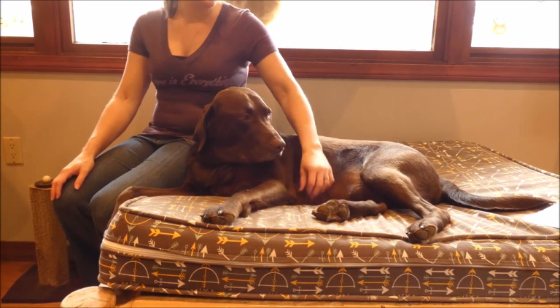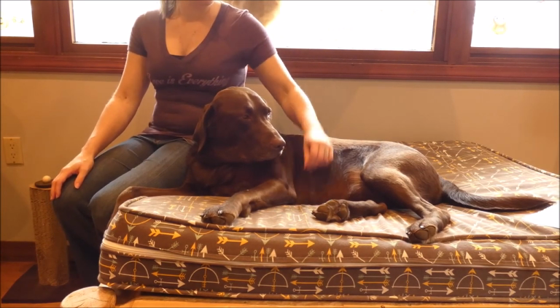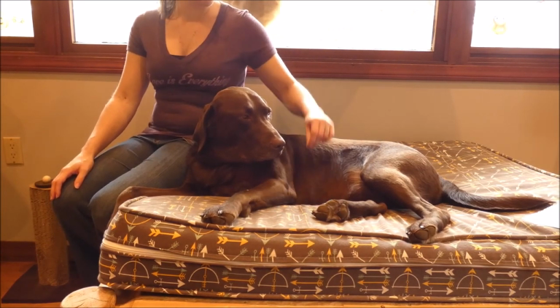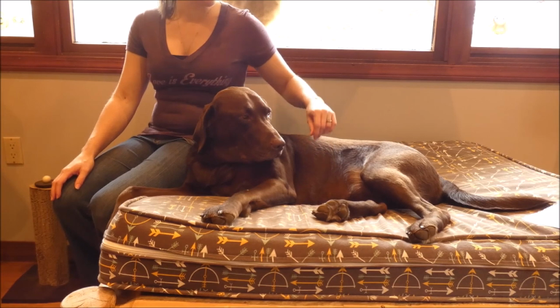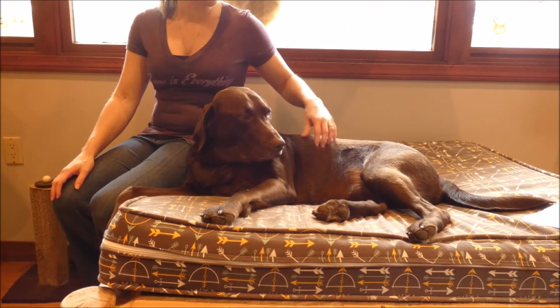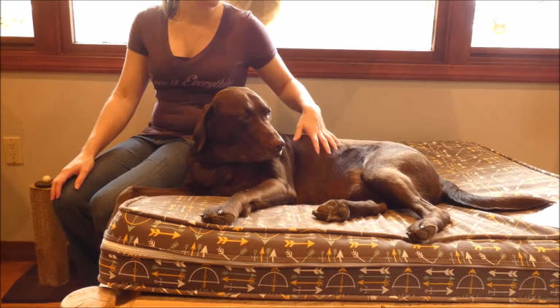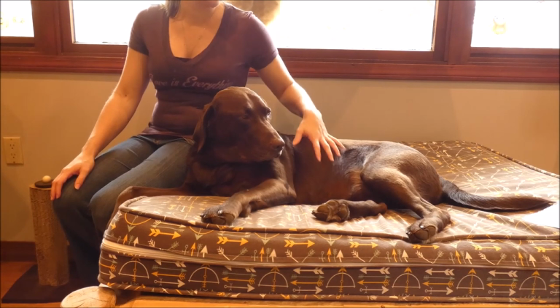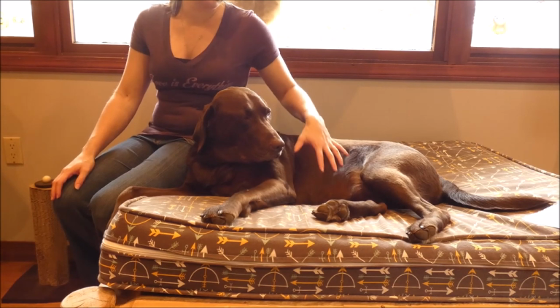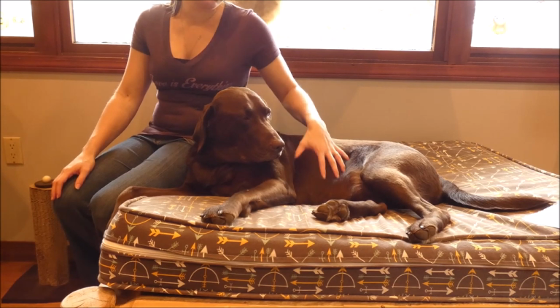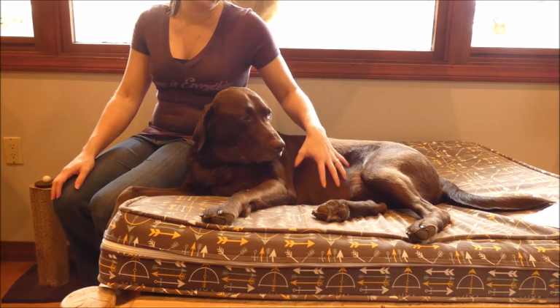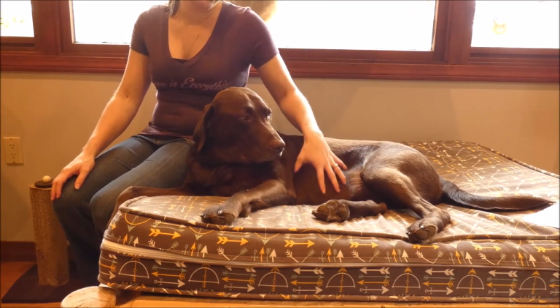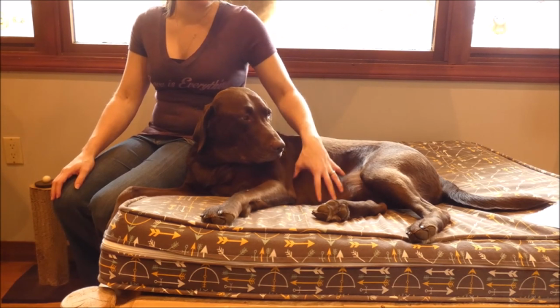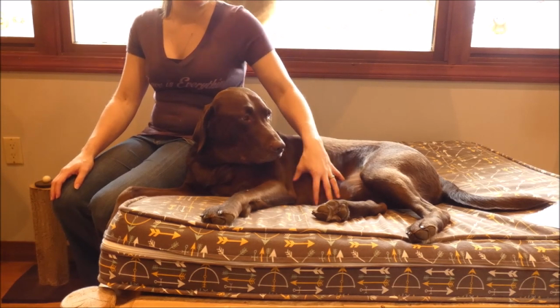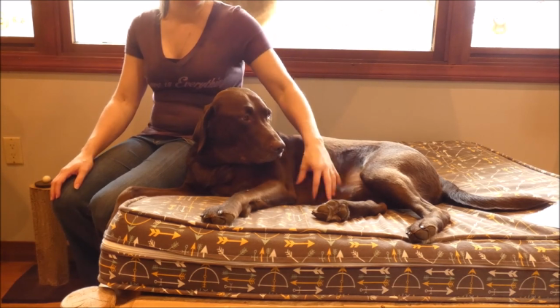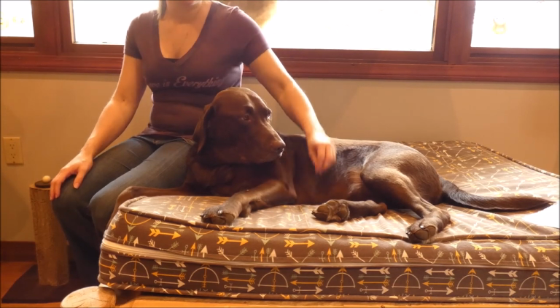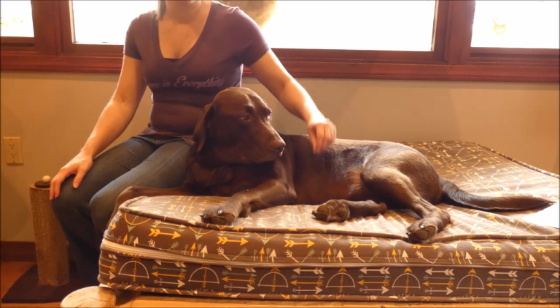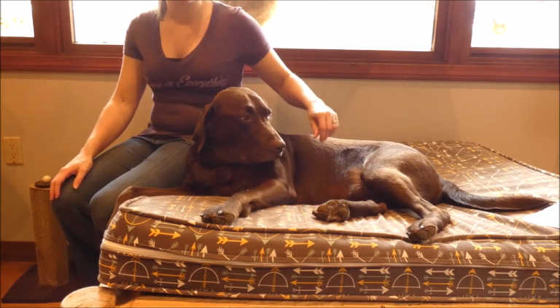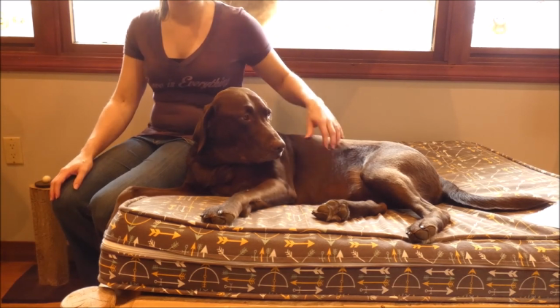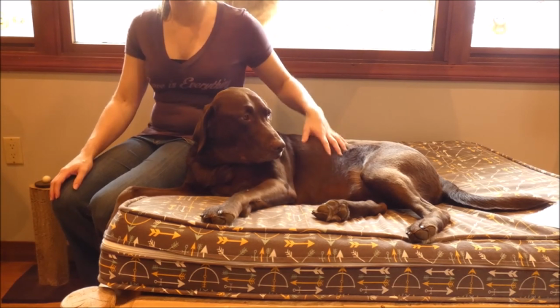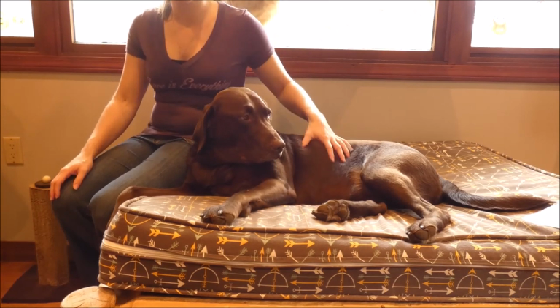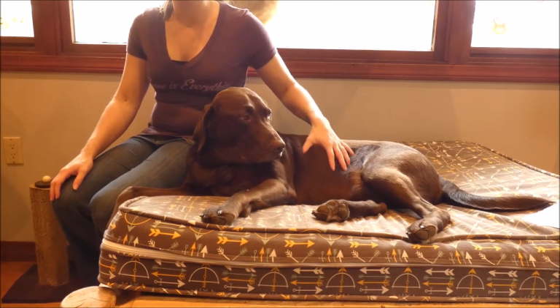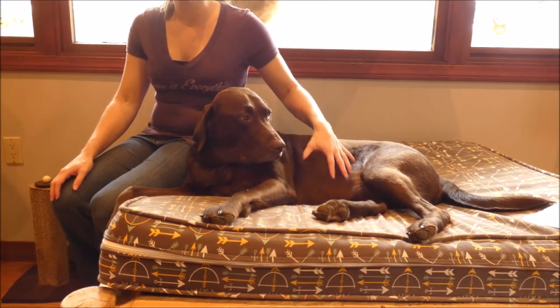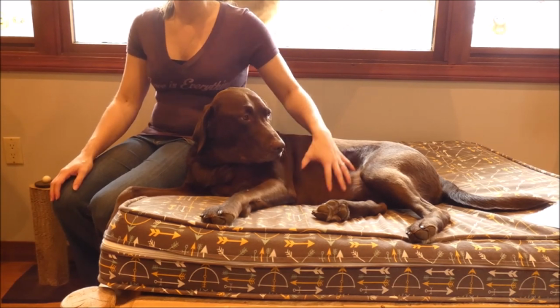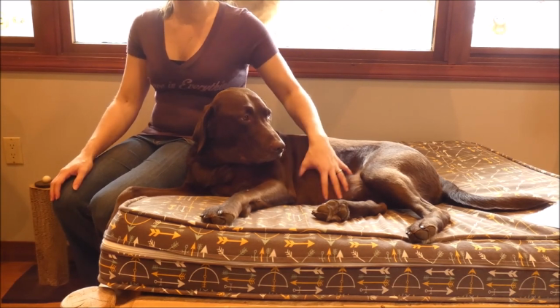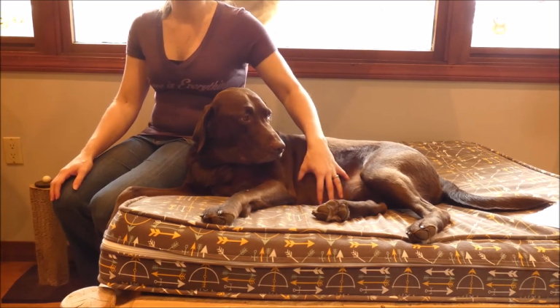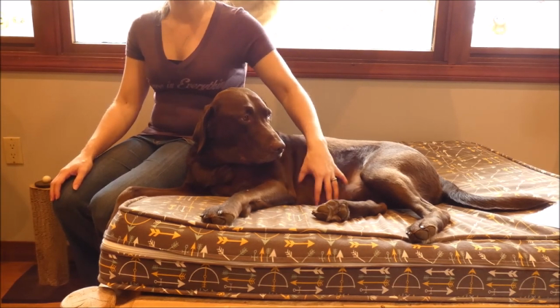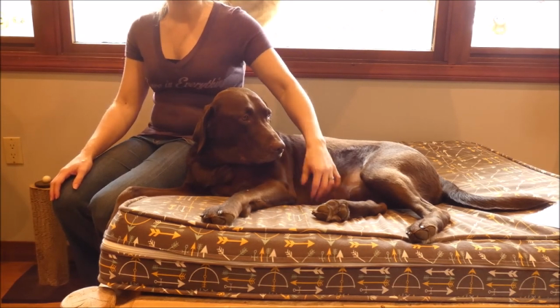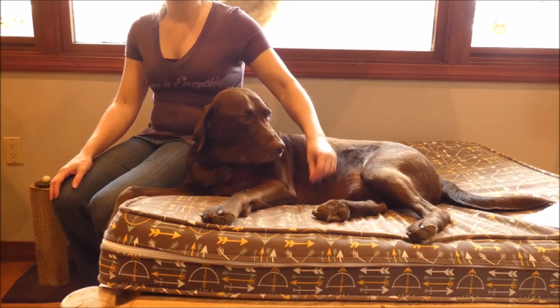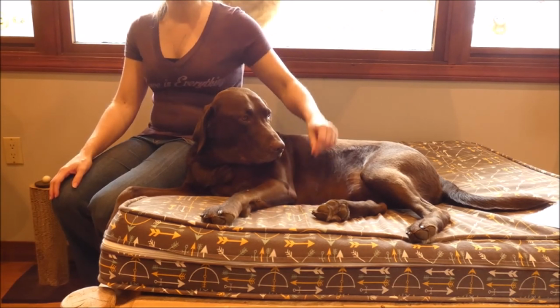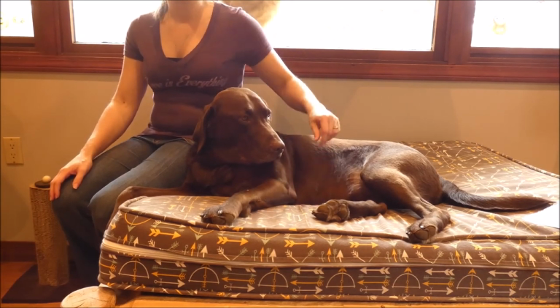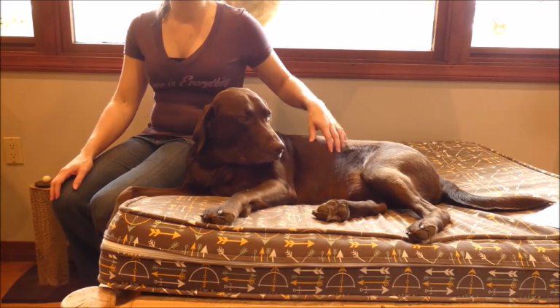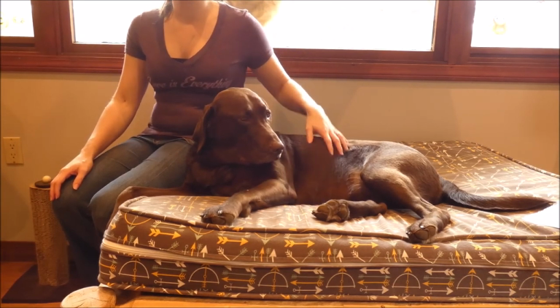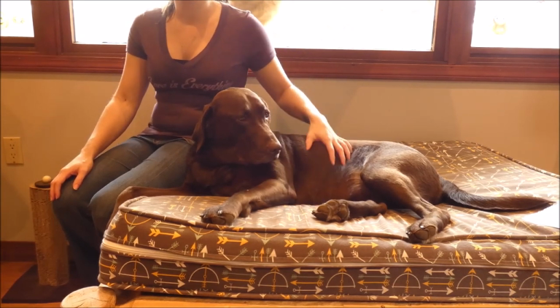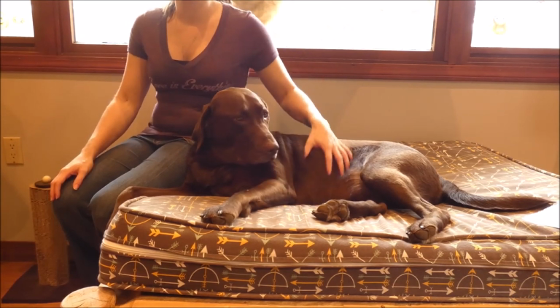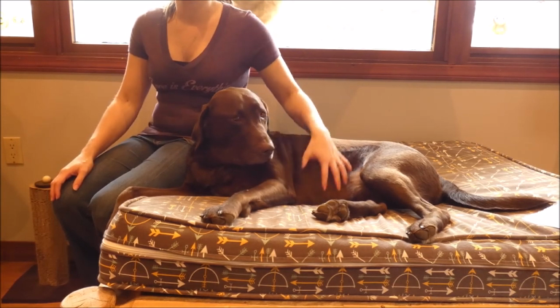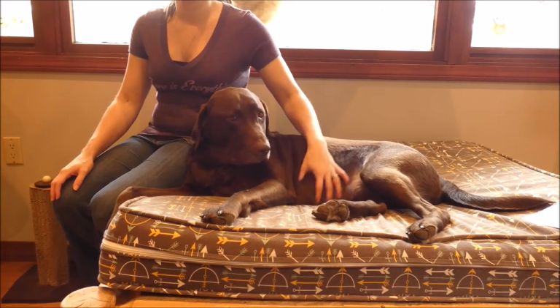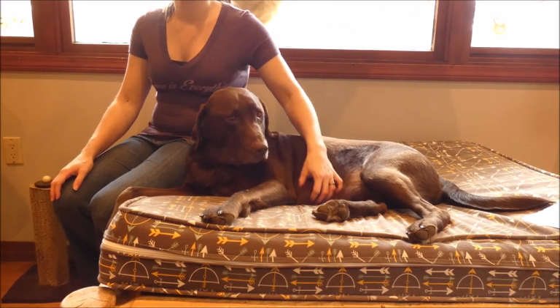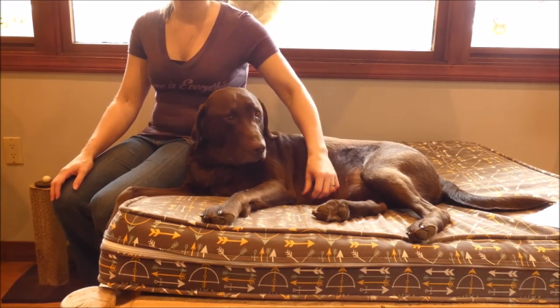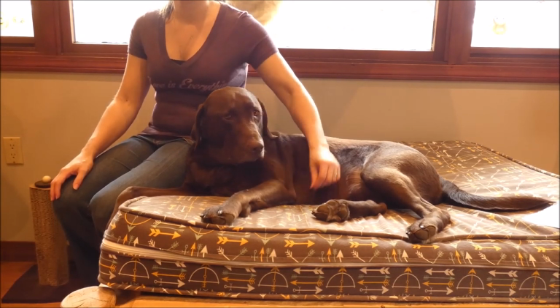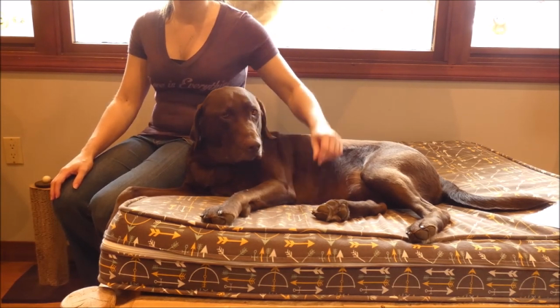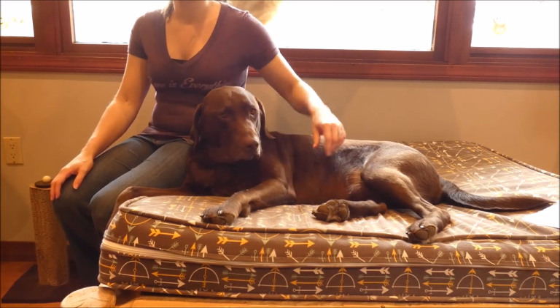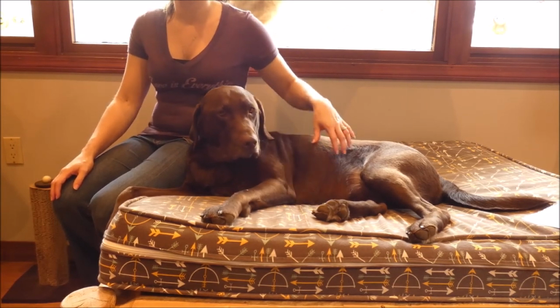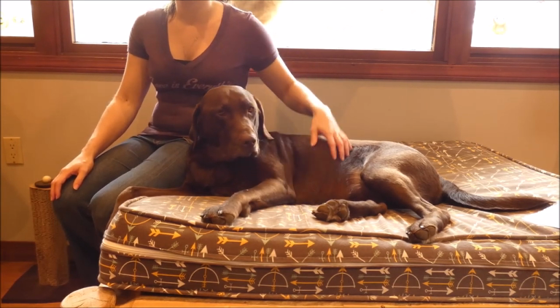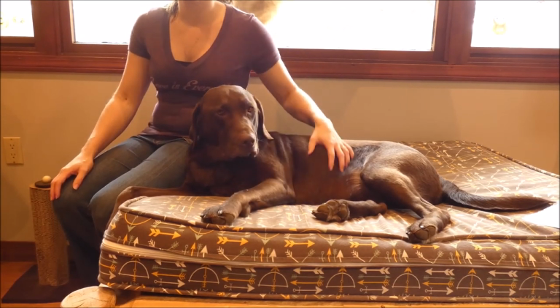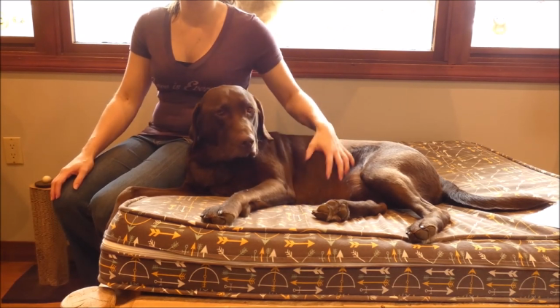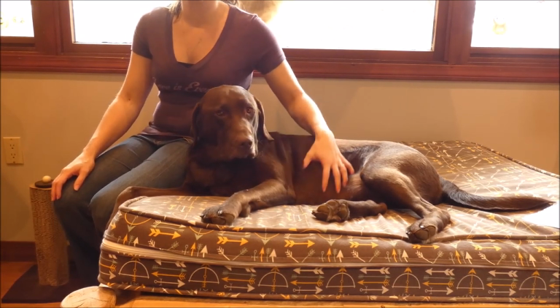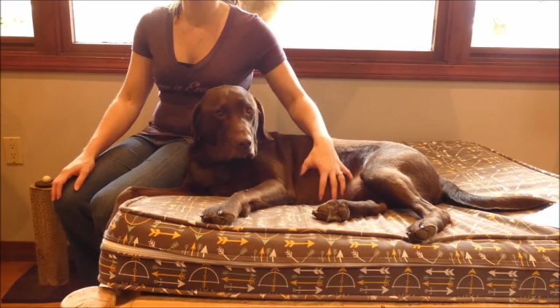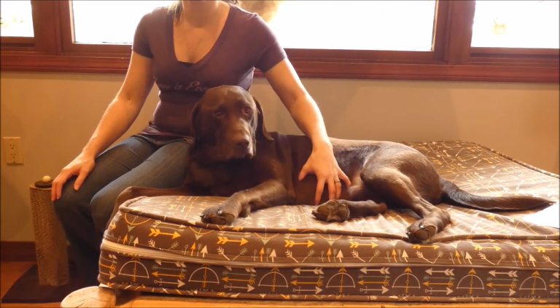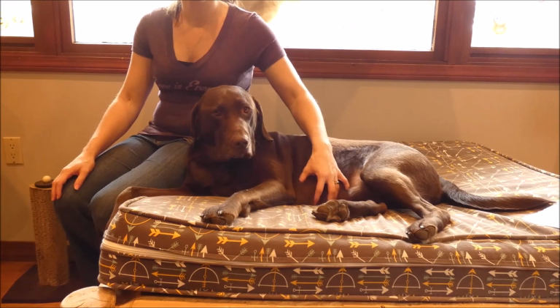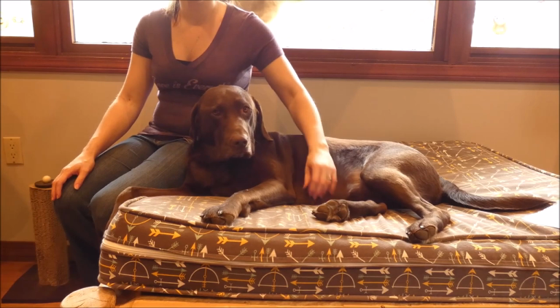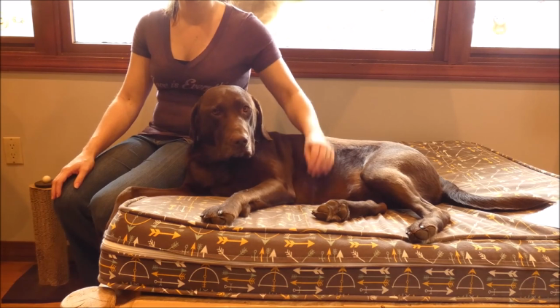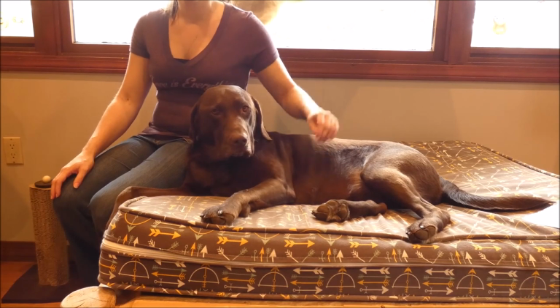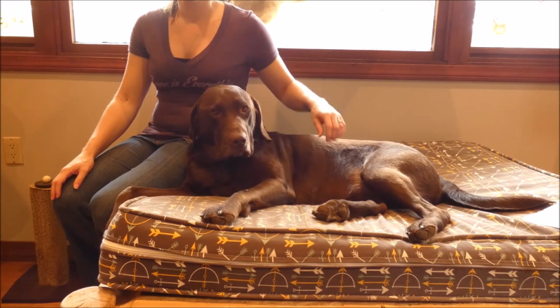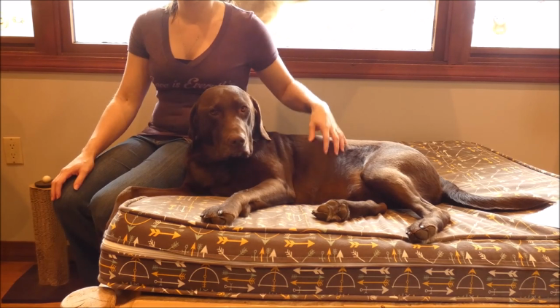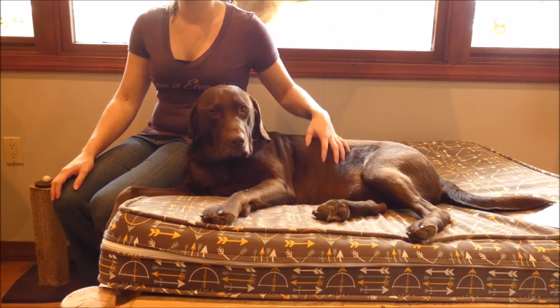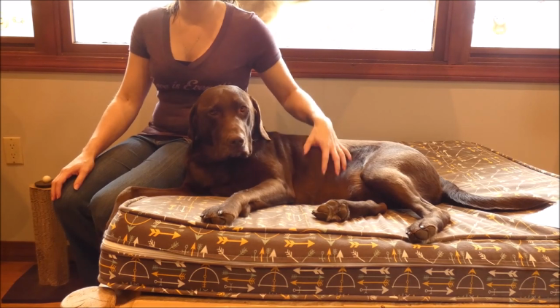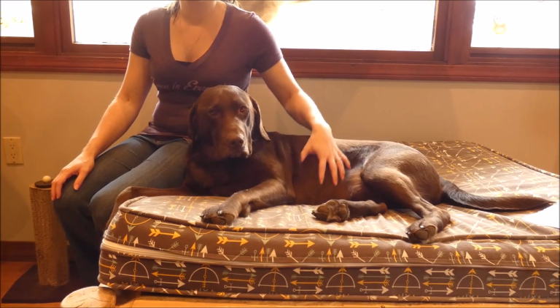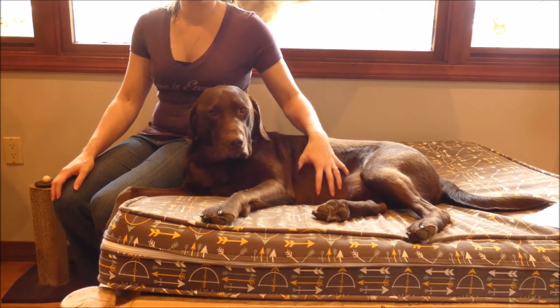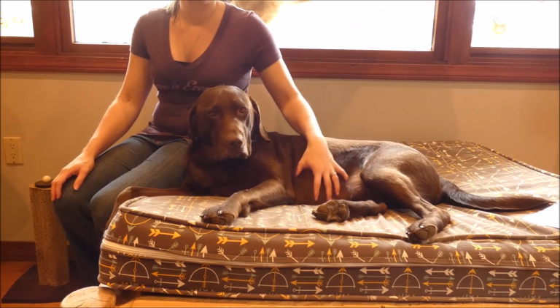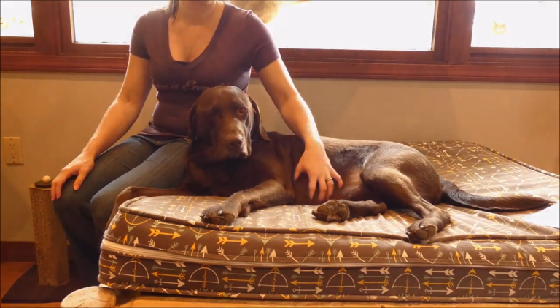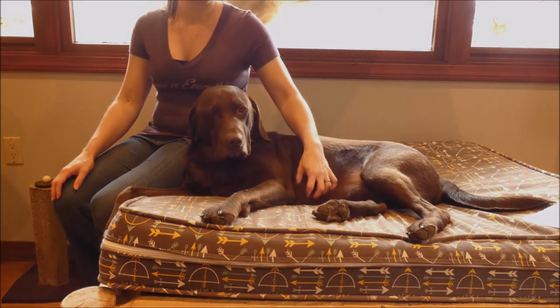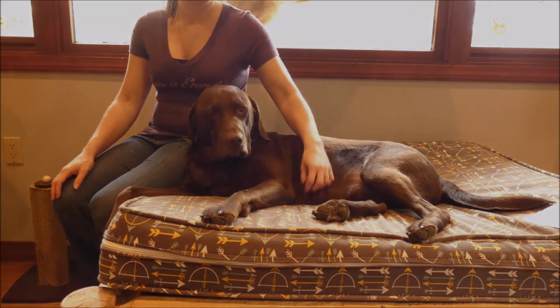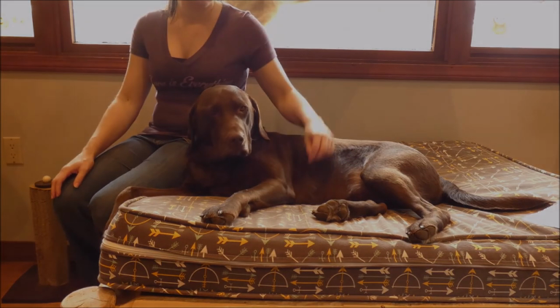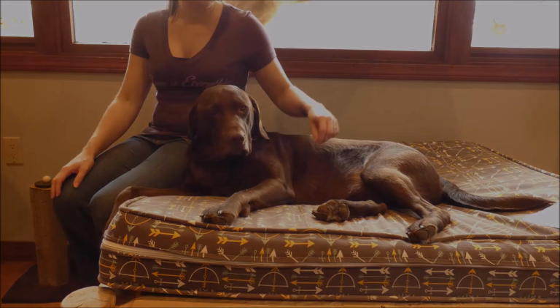If you have any questions about how to stop diarrhea in dogs, feel free to email me at samantha@topdogtips.com. Thanks for watching this how-to guide.